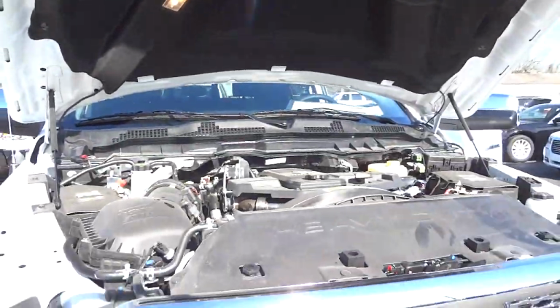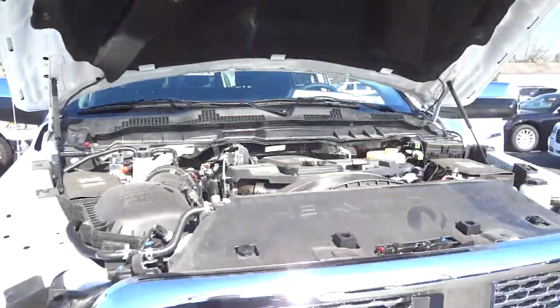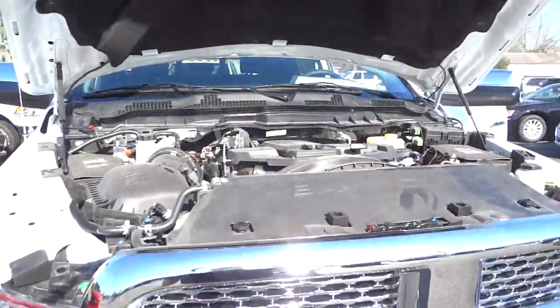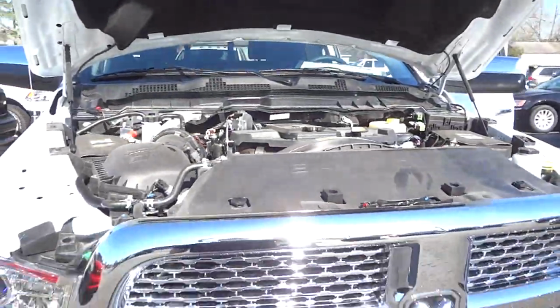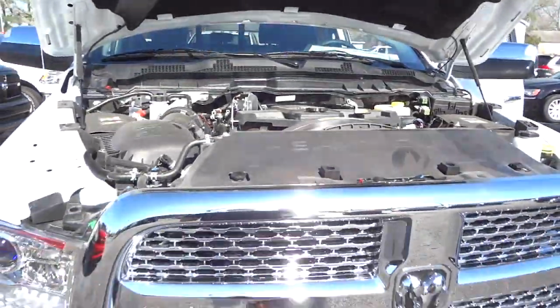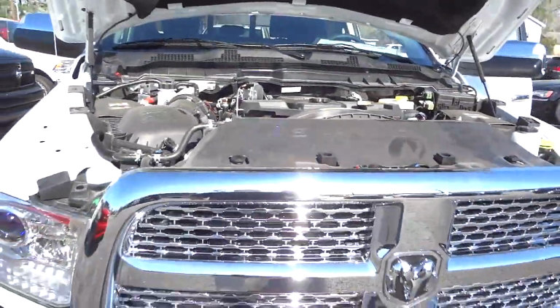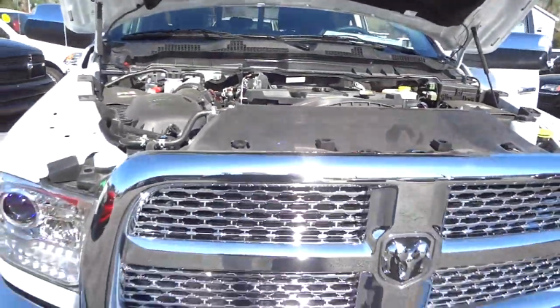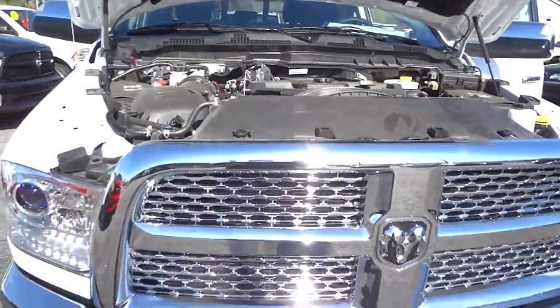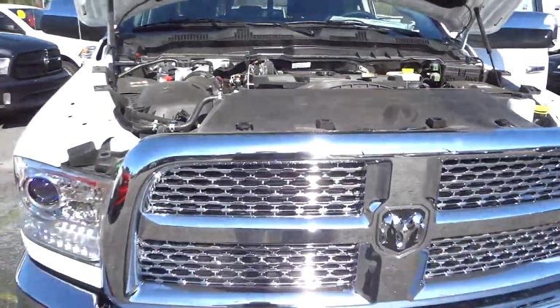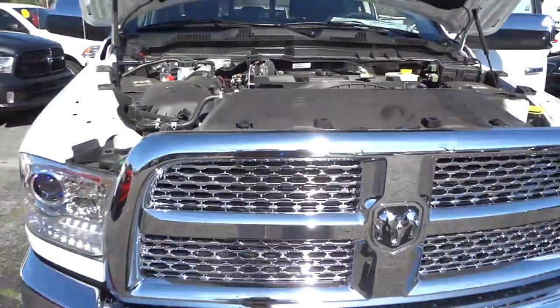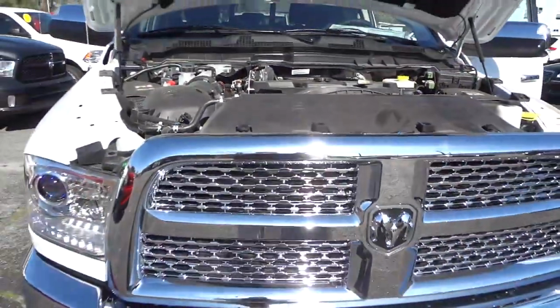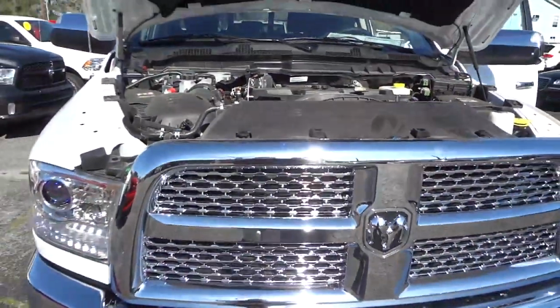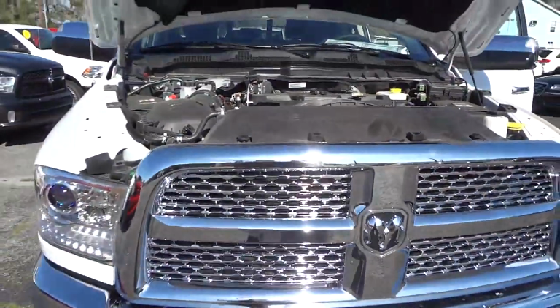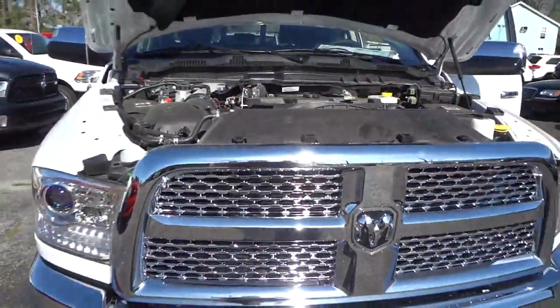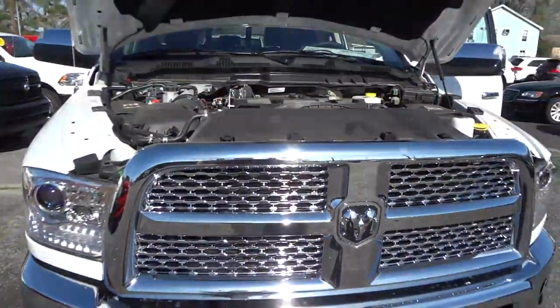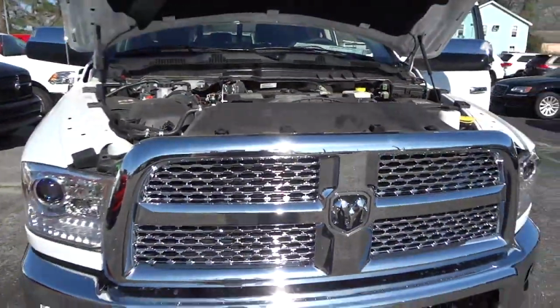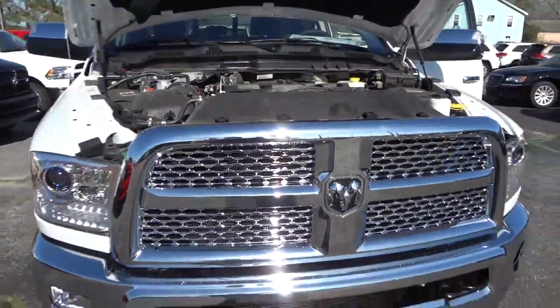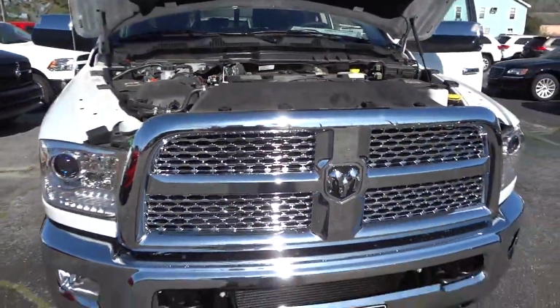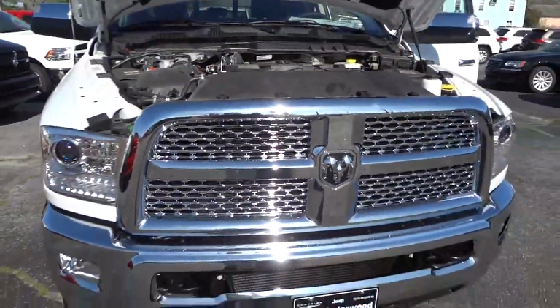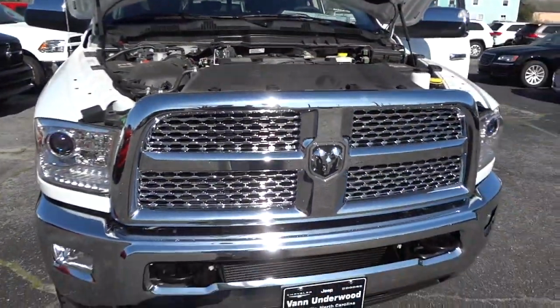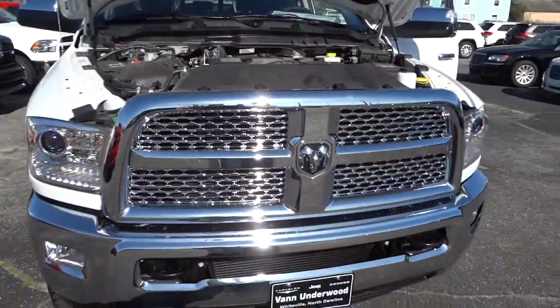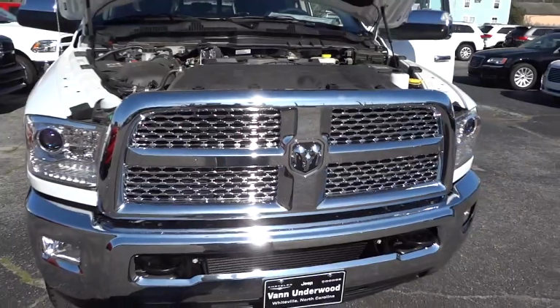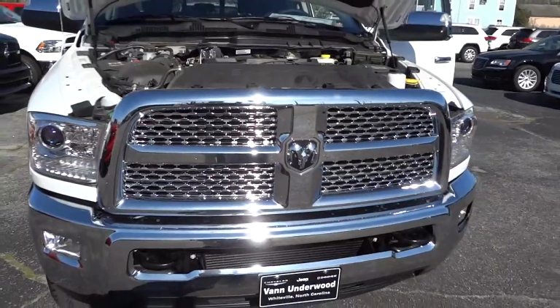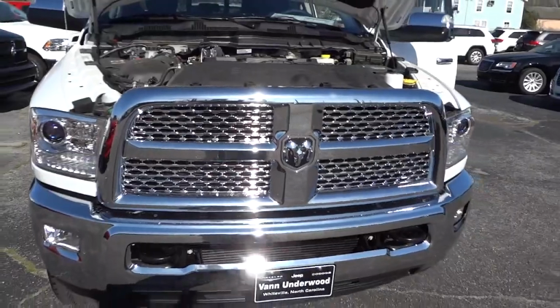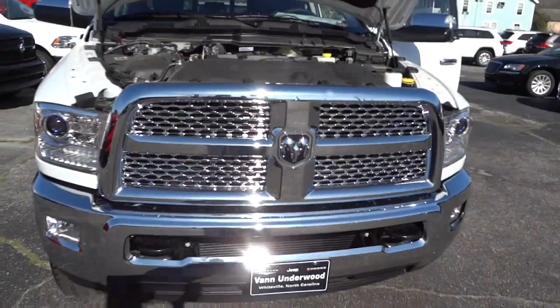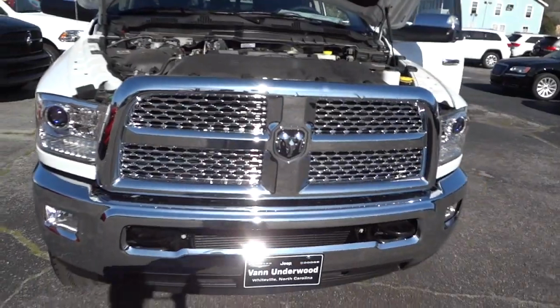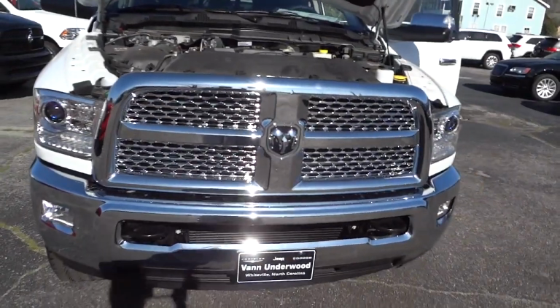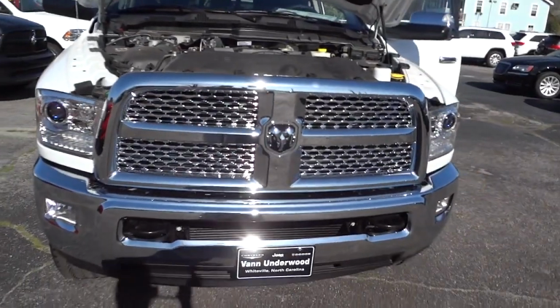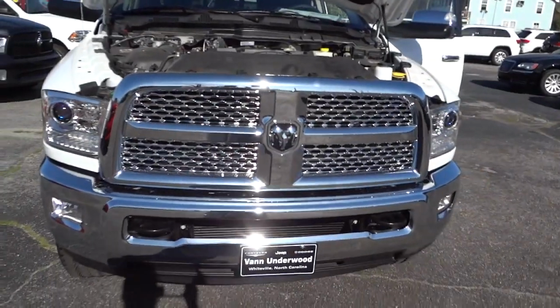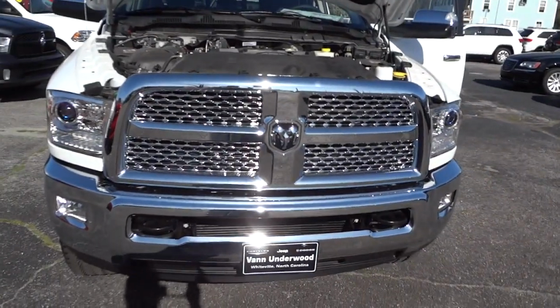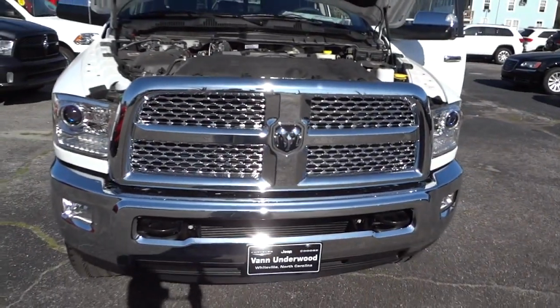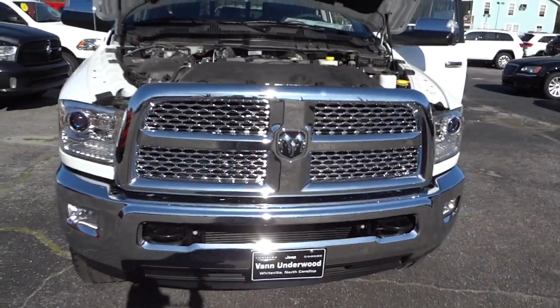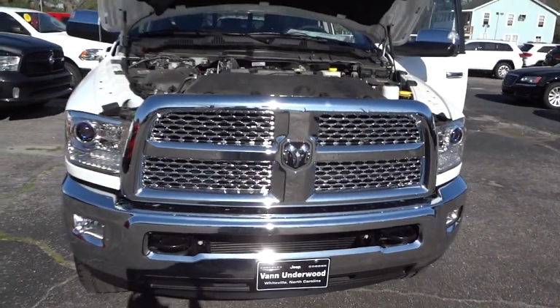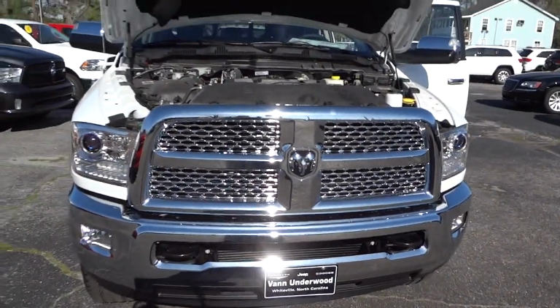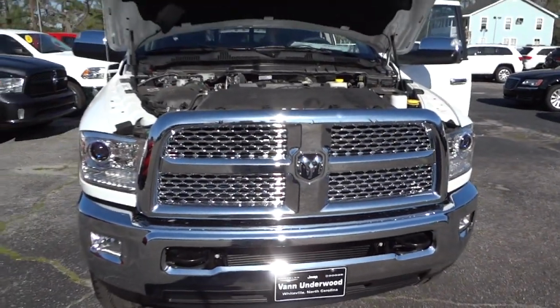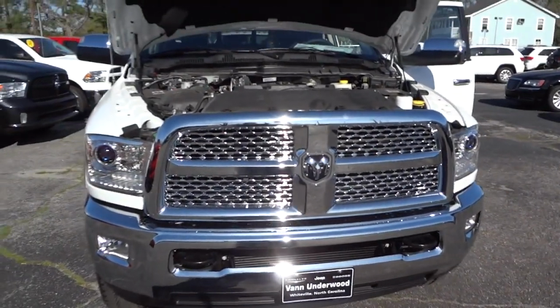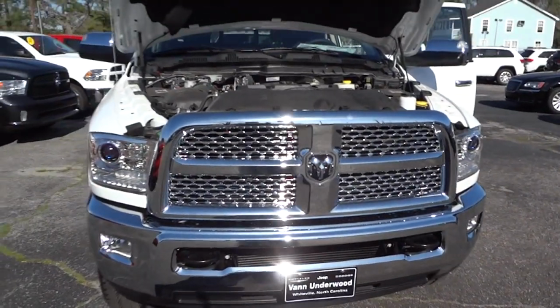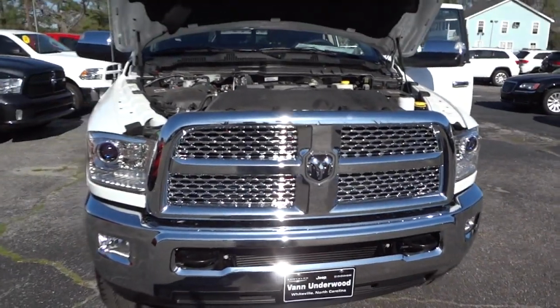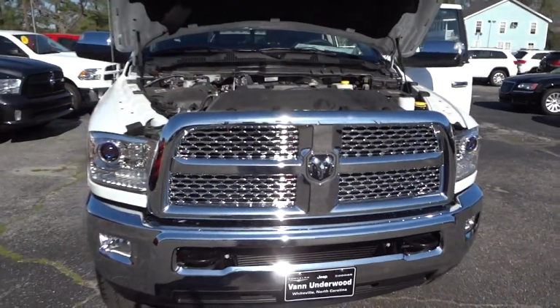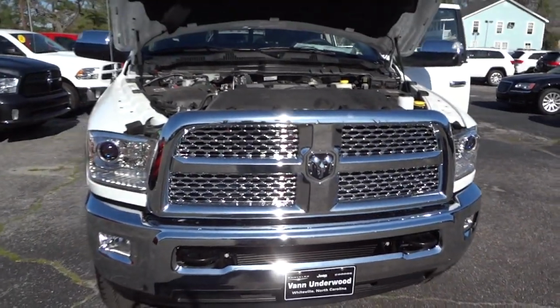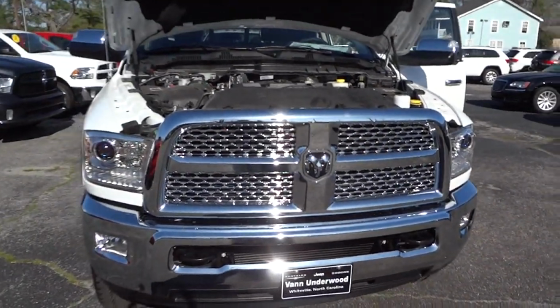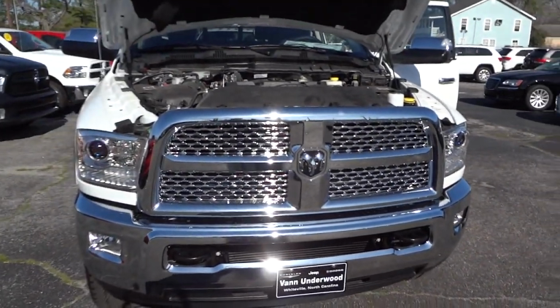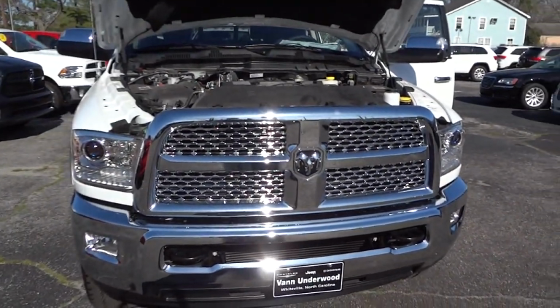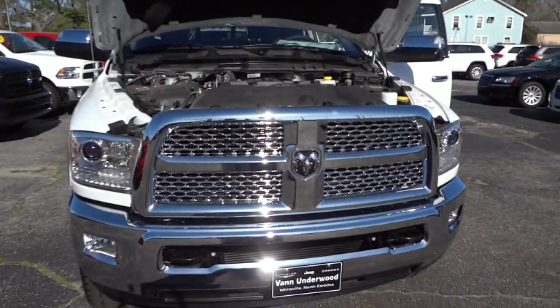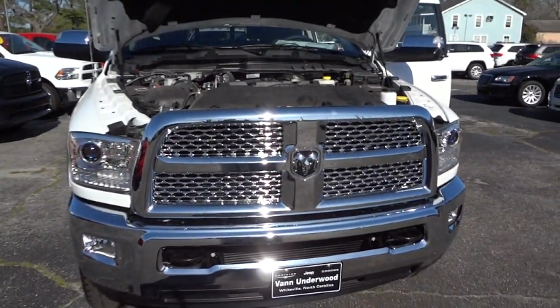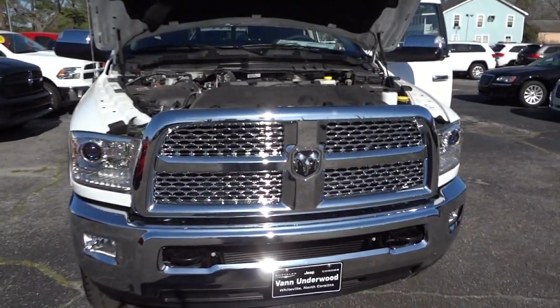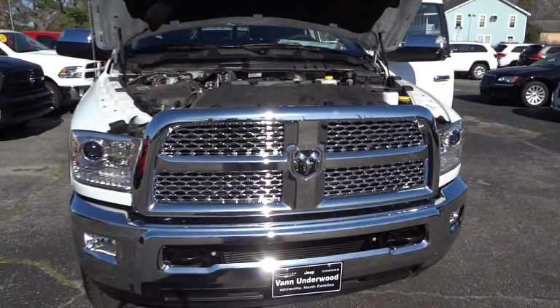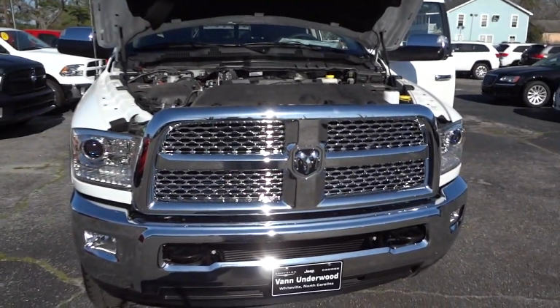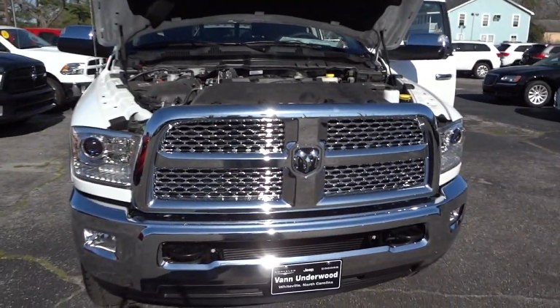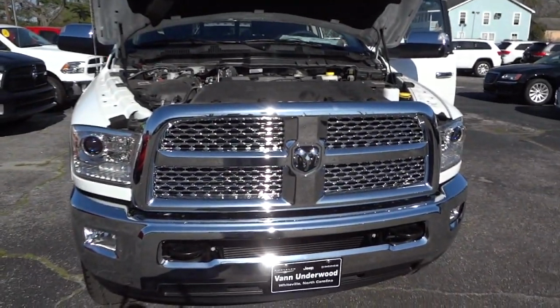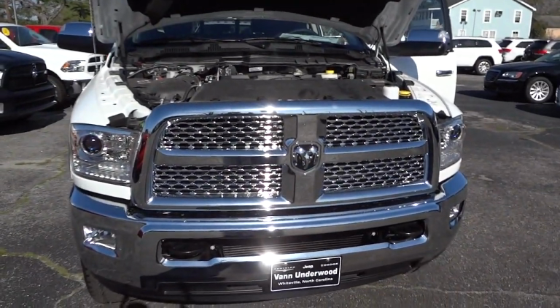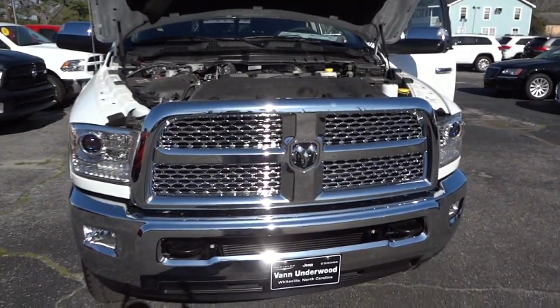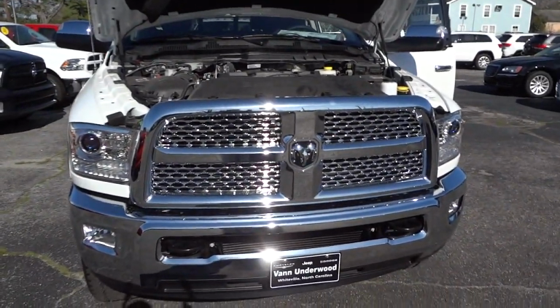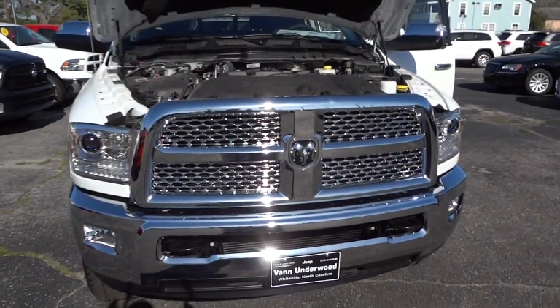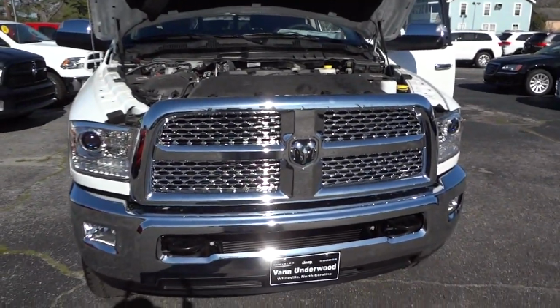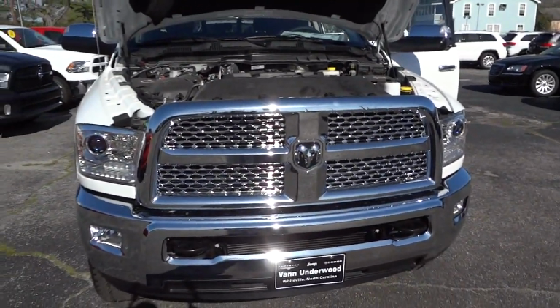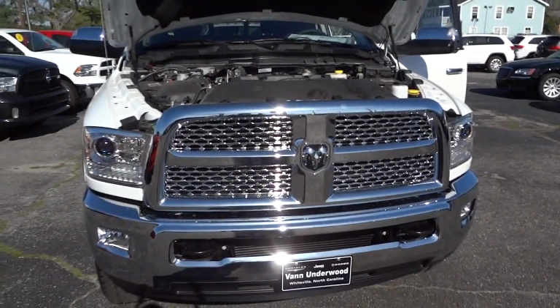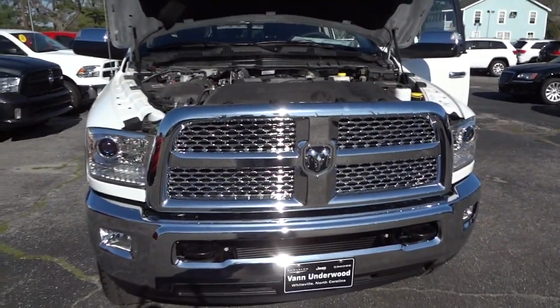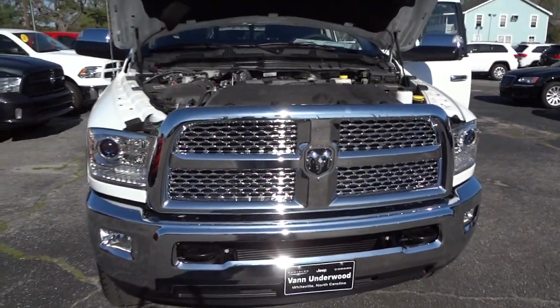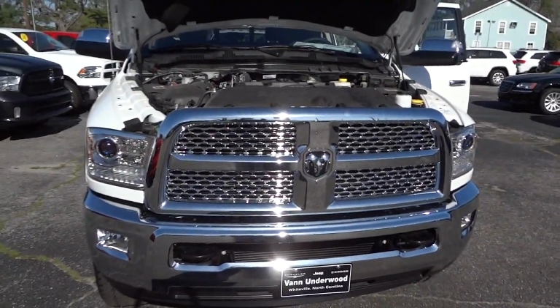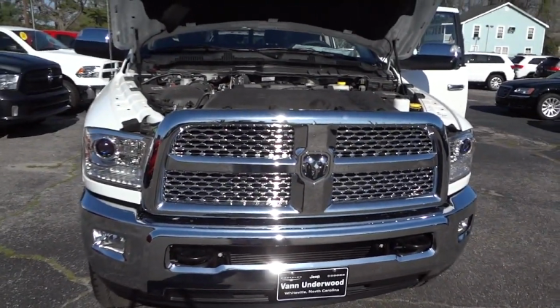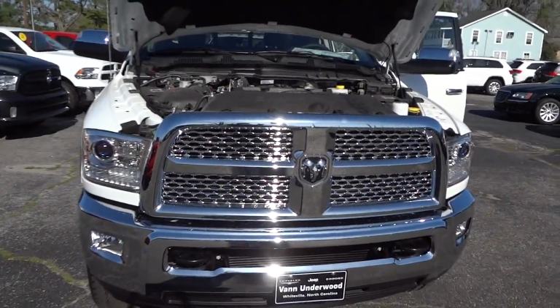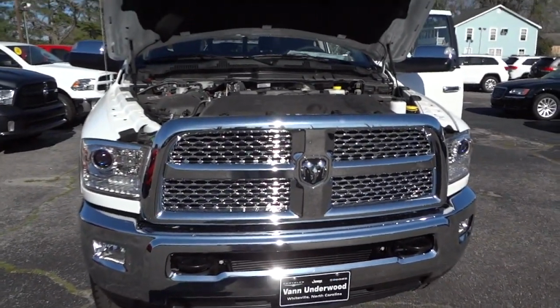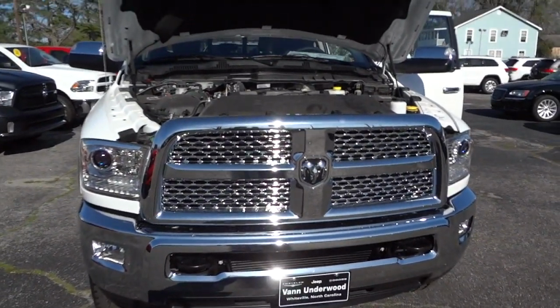If you're interested in this vehicle, let me know. My name is Mike and my phone number and email address will be in the description. See you next time.